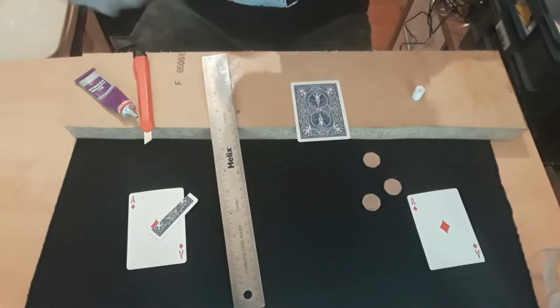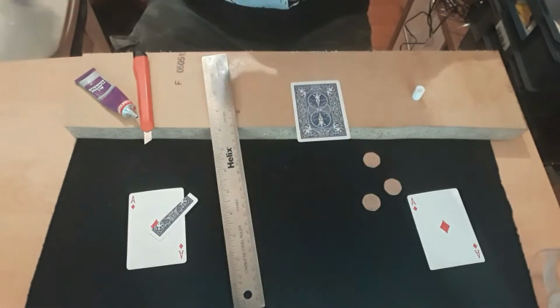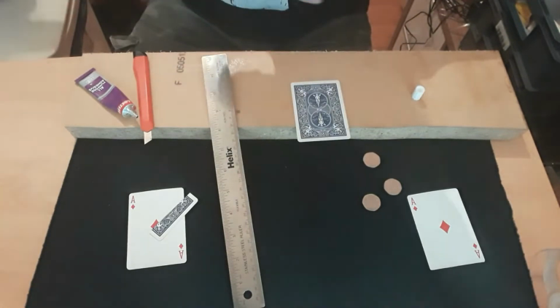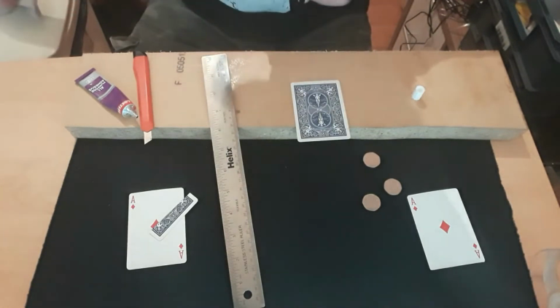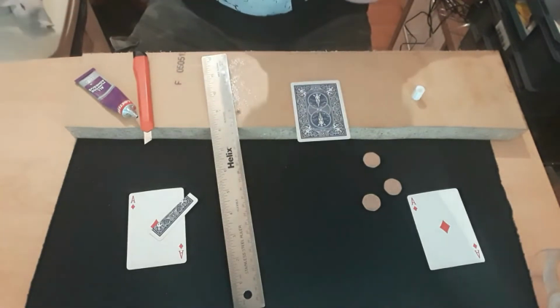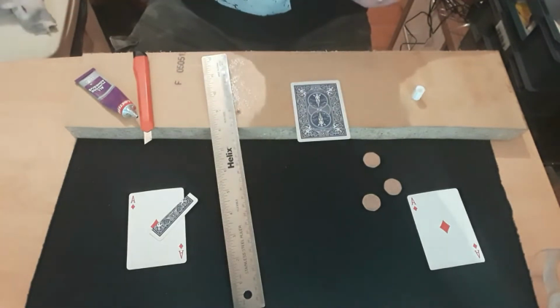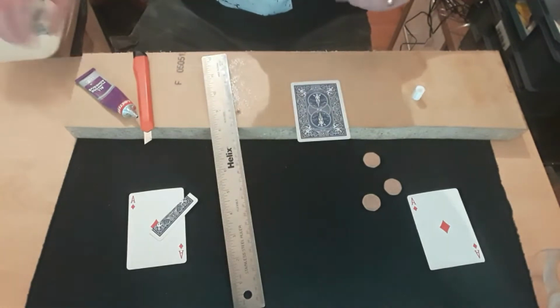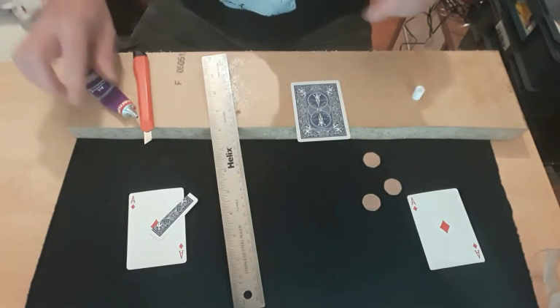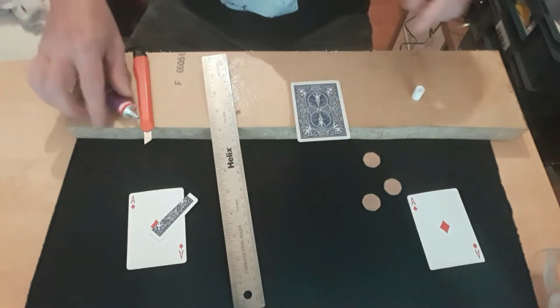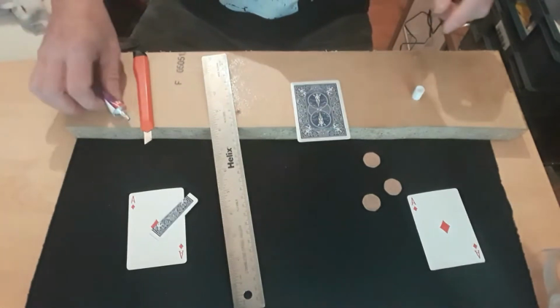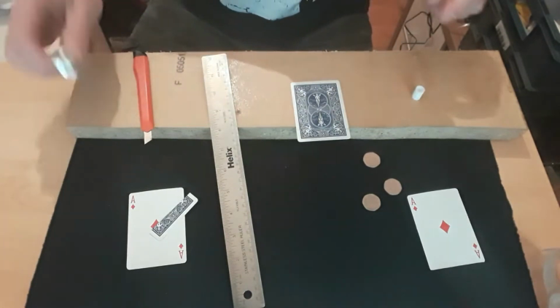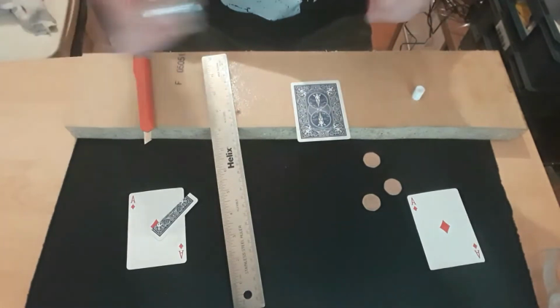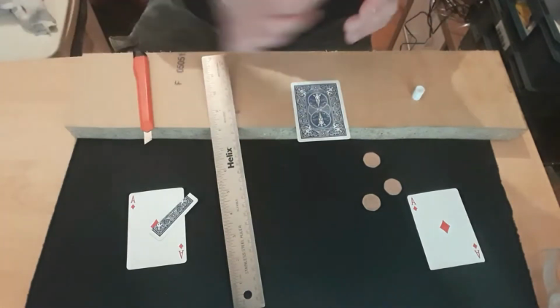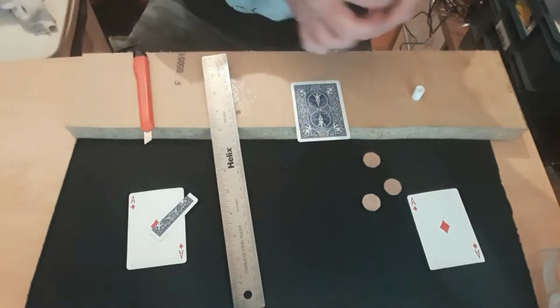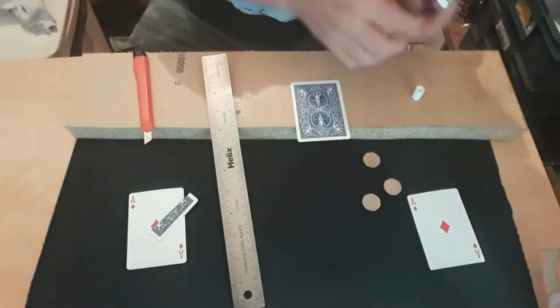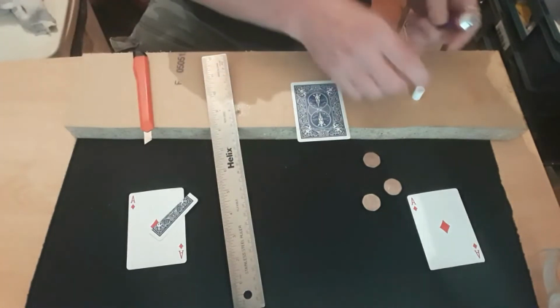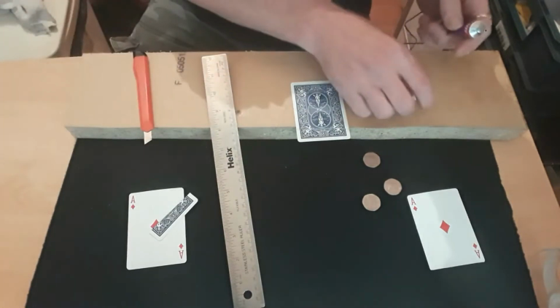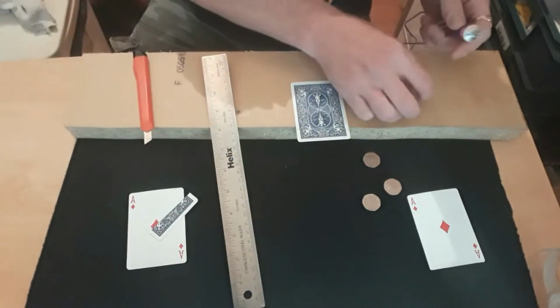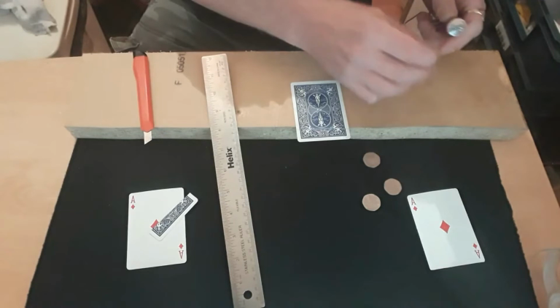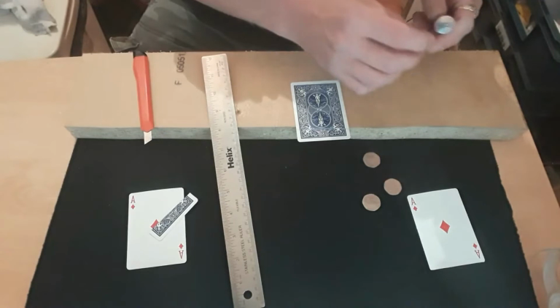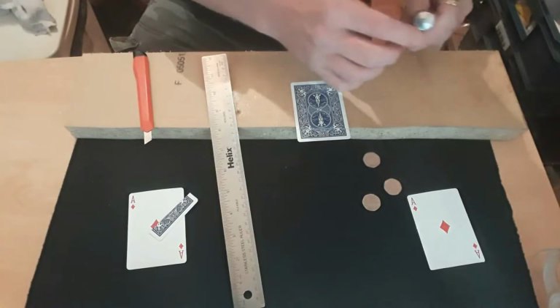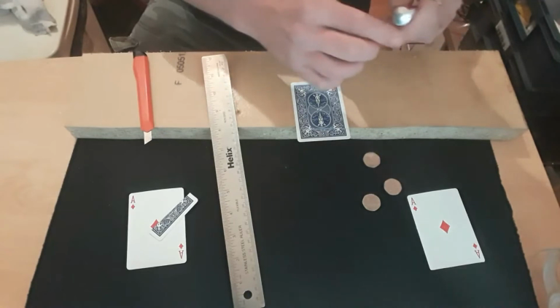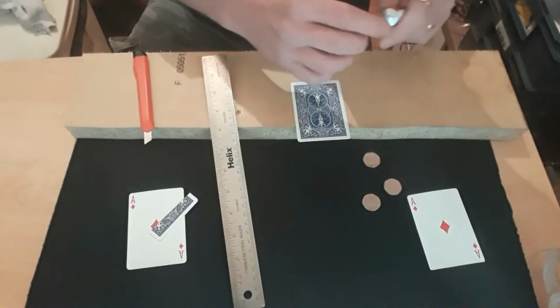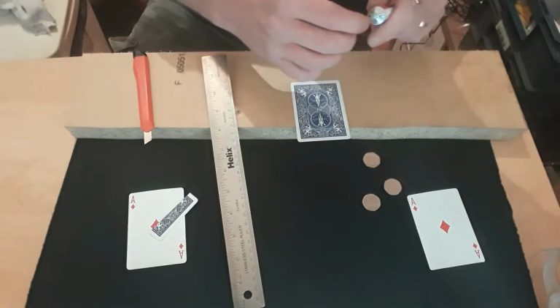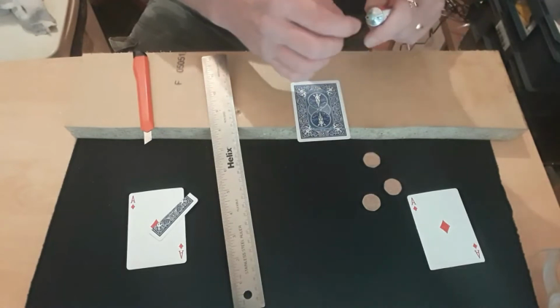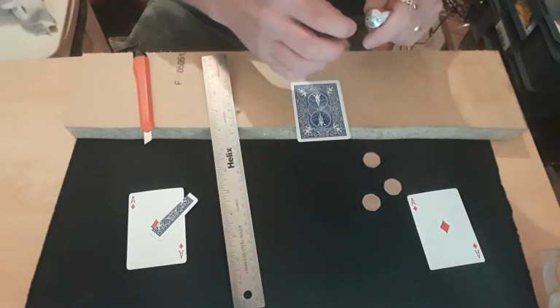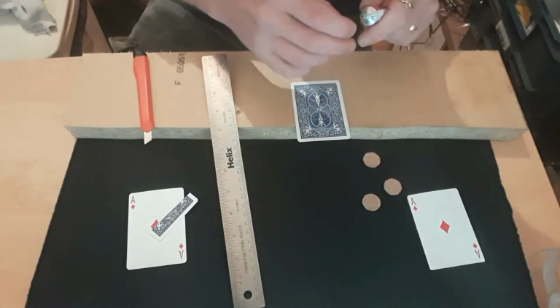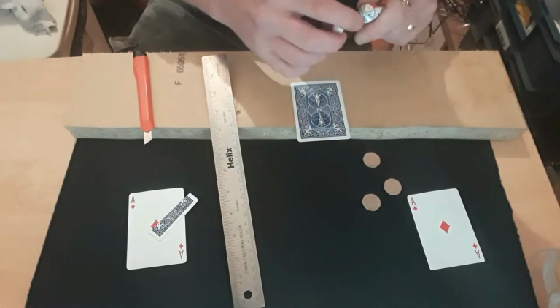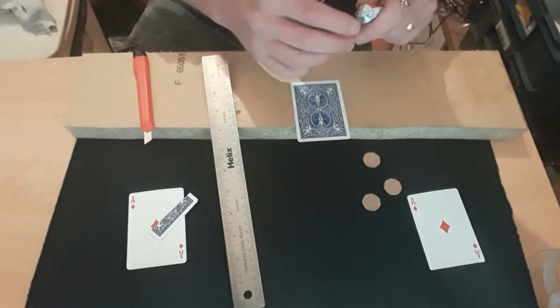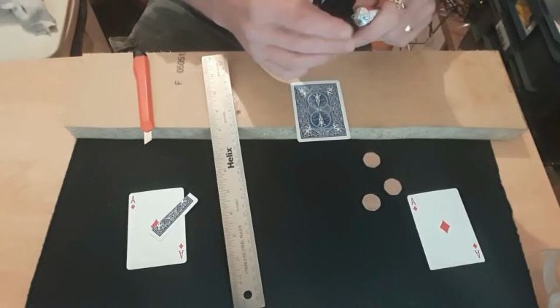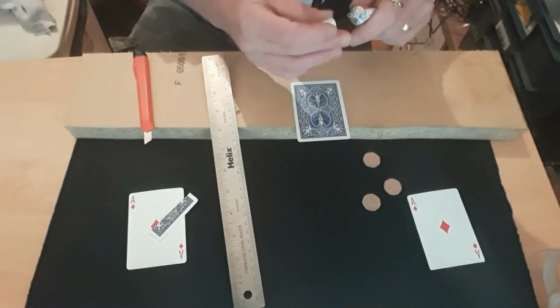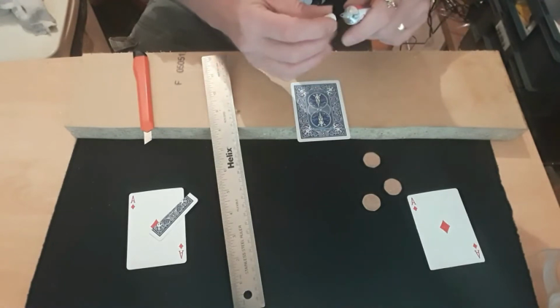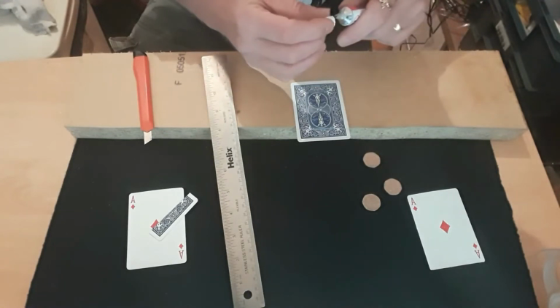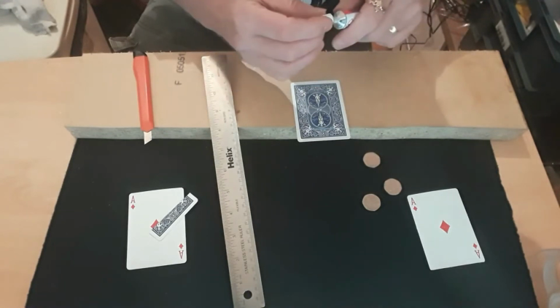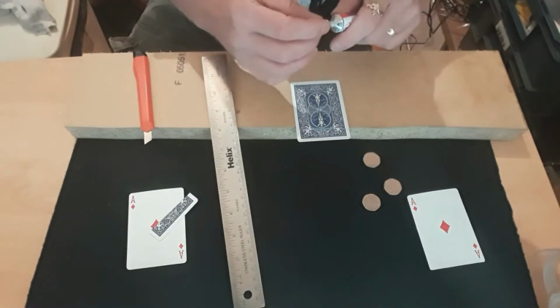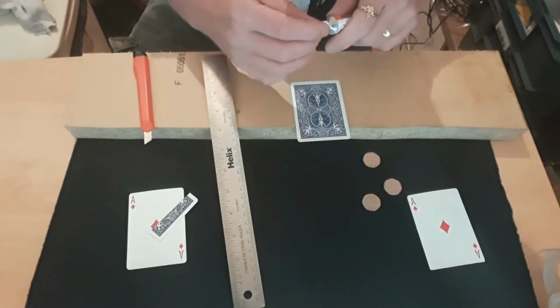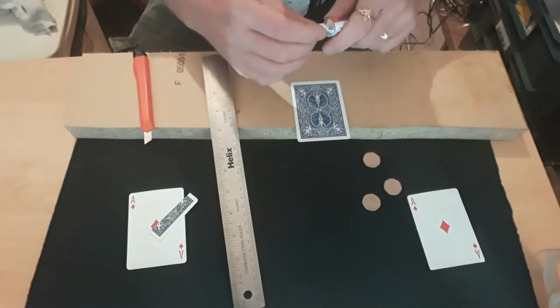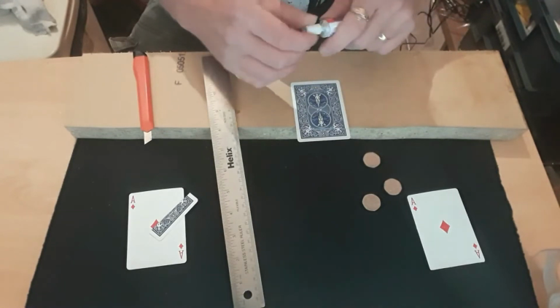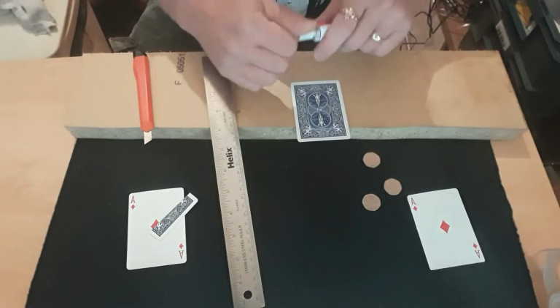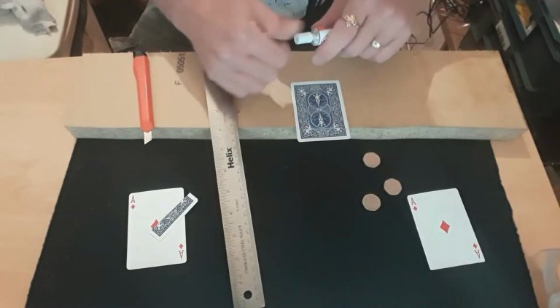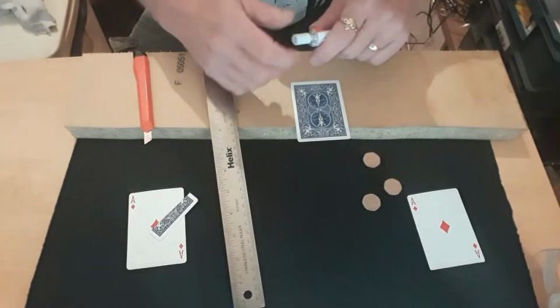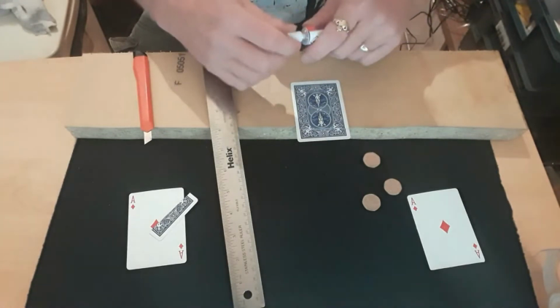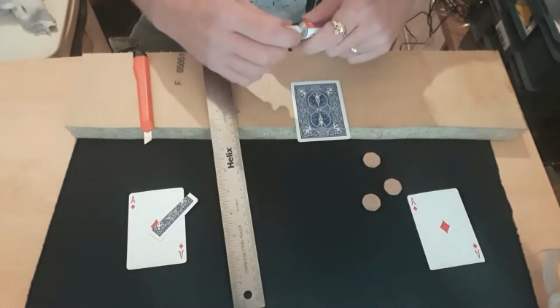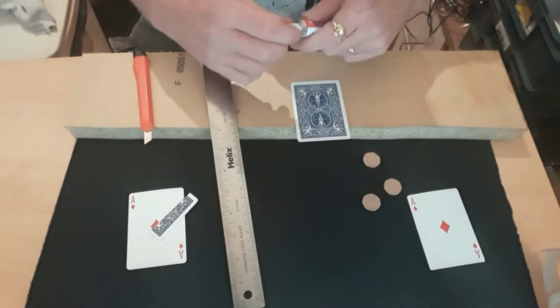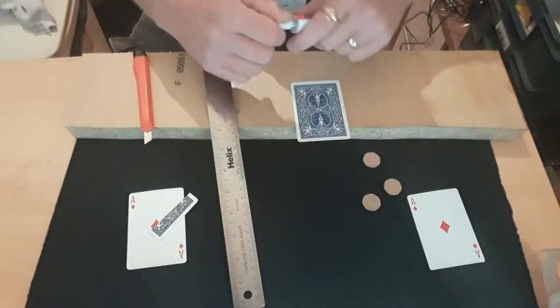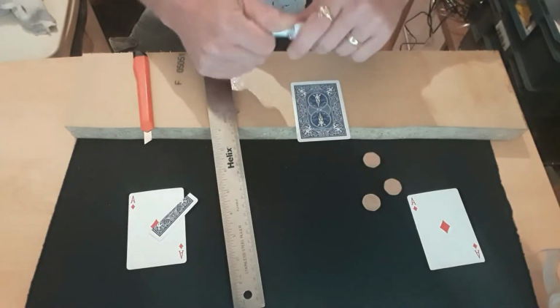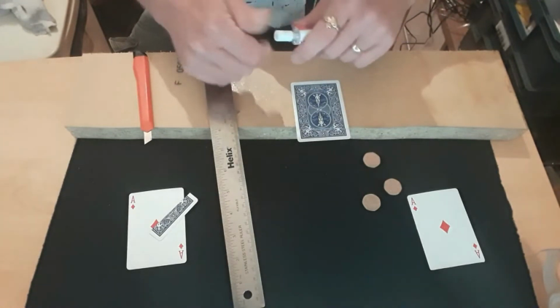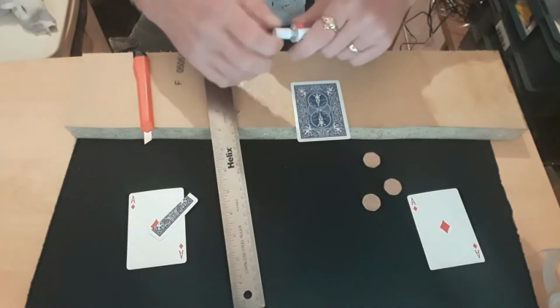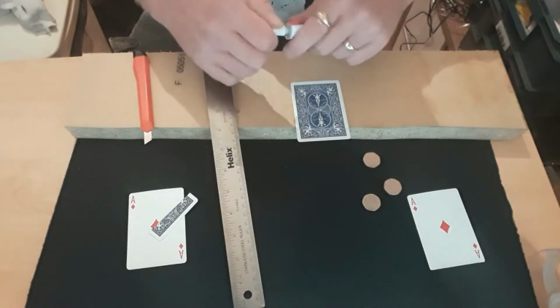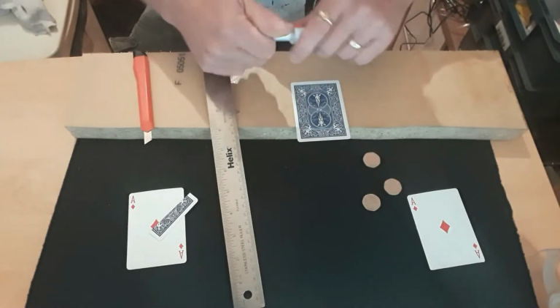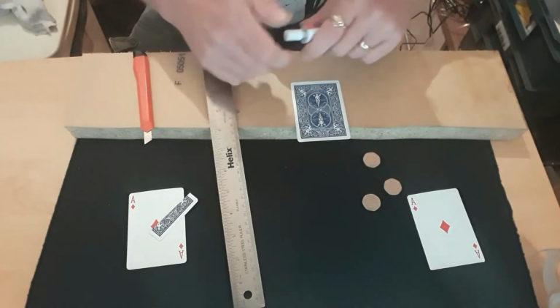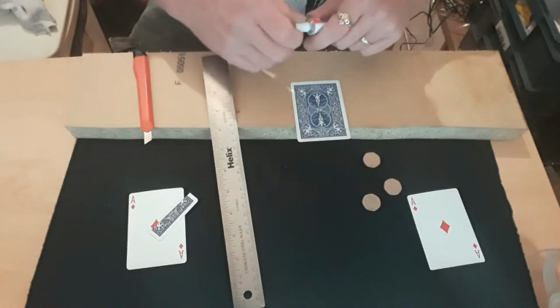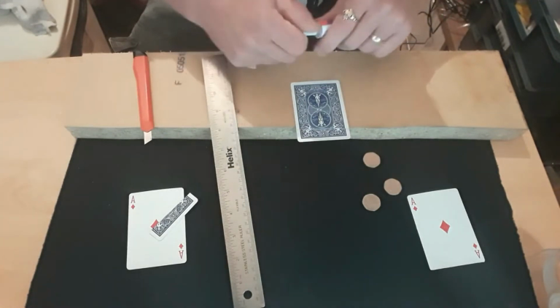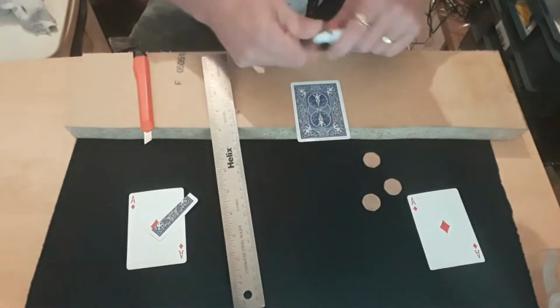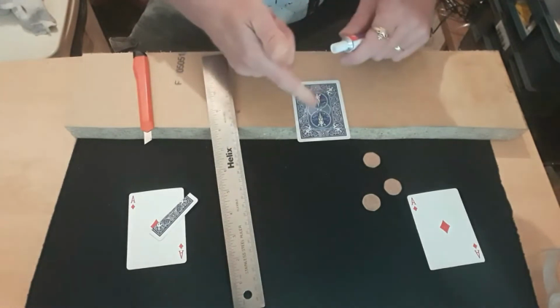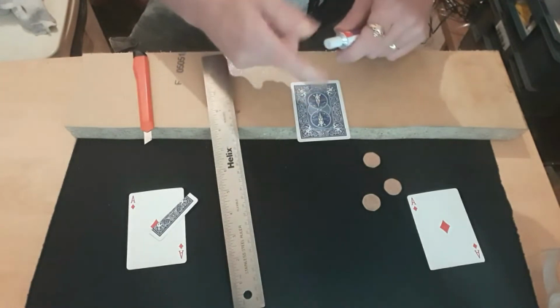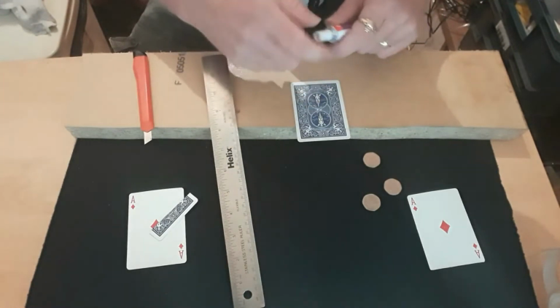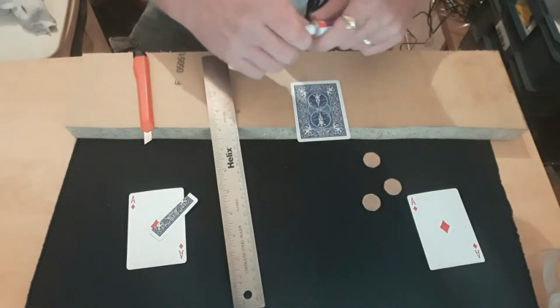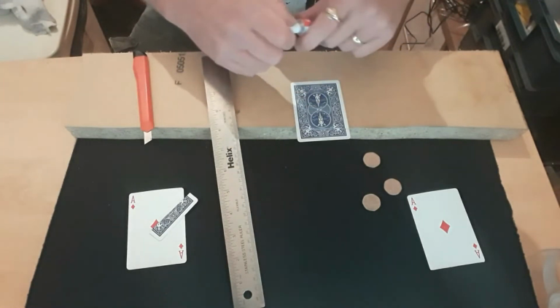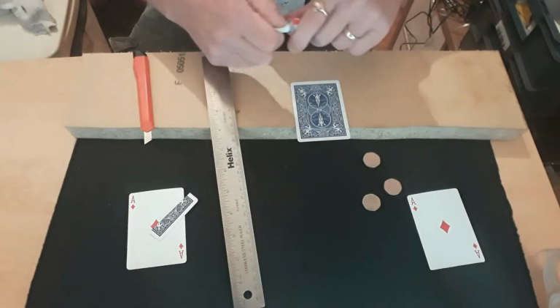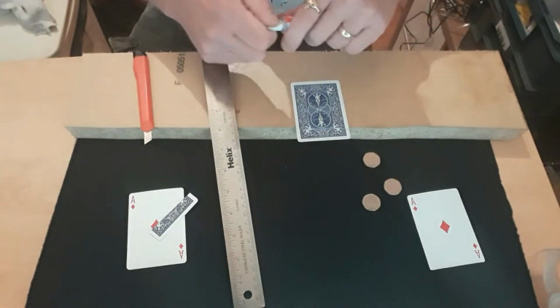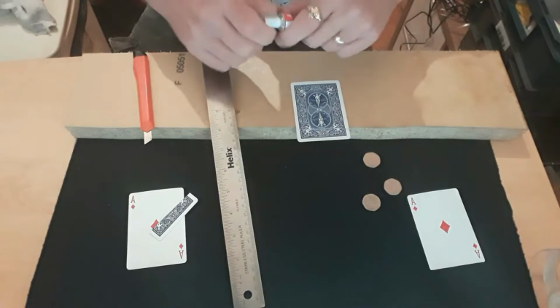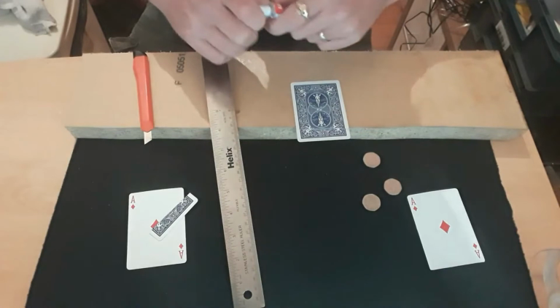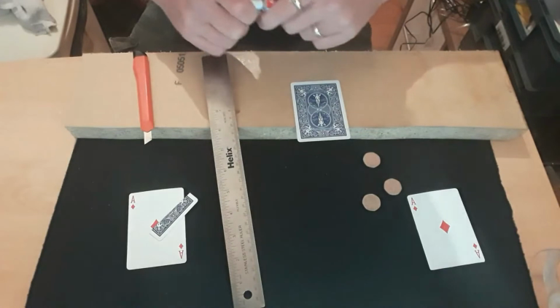Let me stick that there and get the lid on this before it all dries up on me - I'm going to have to buy another tube. Now what I've got to do is wait for that to dry.